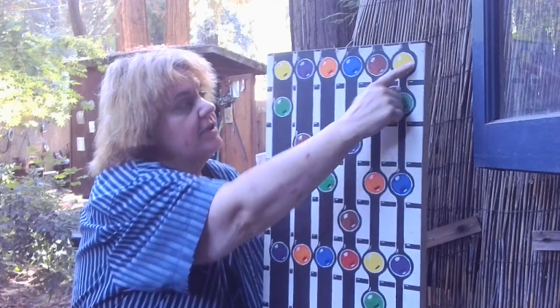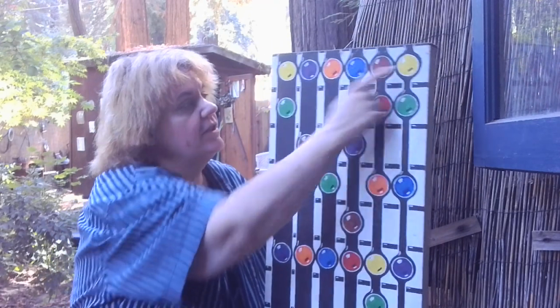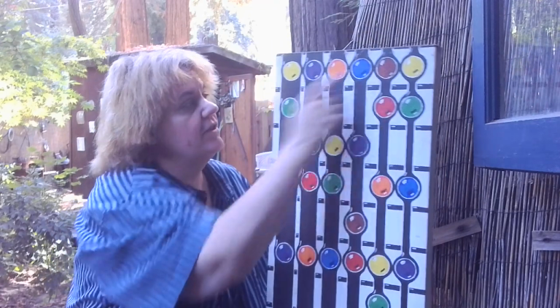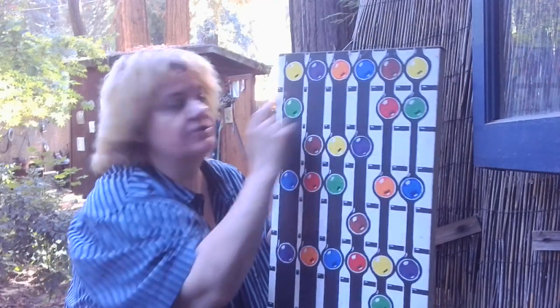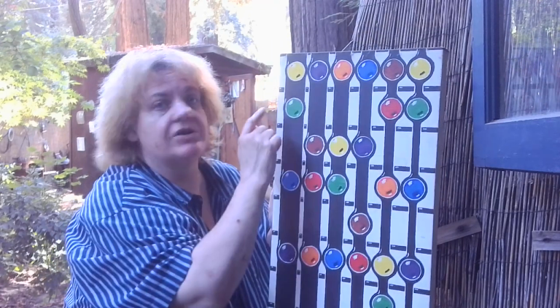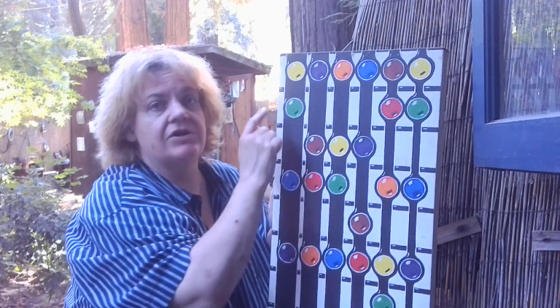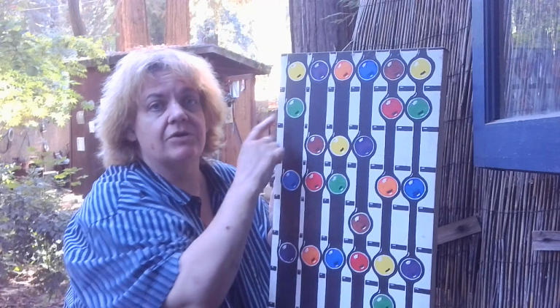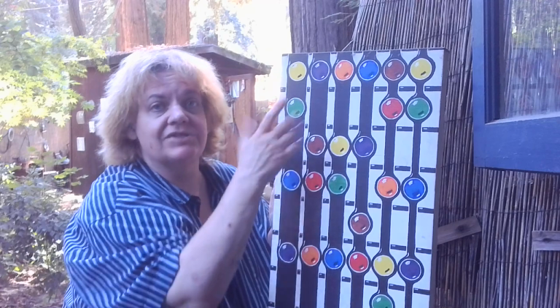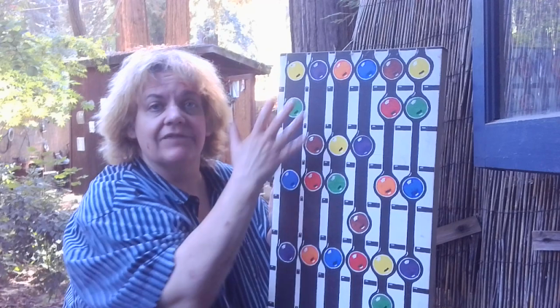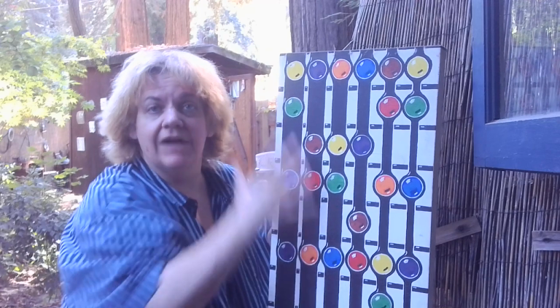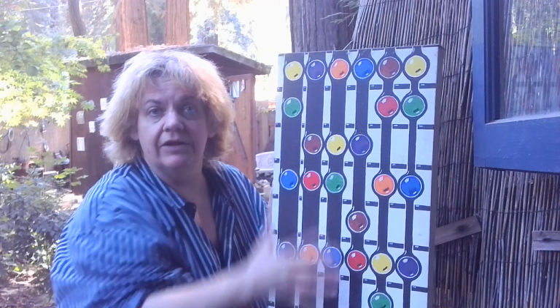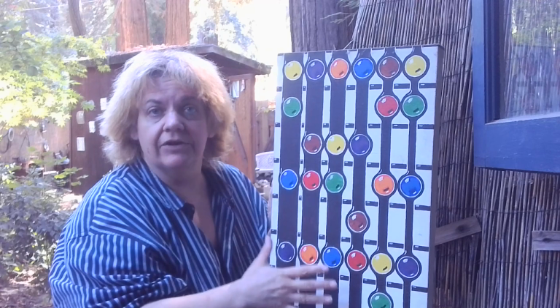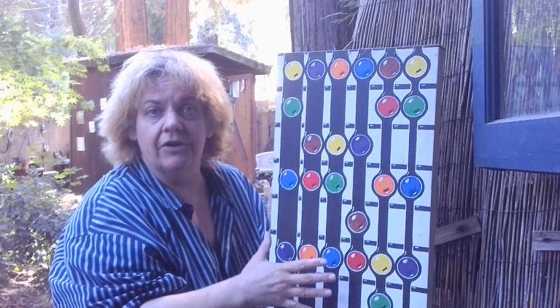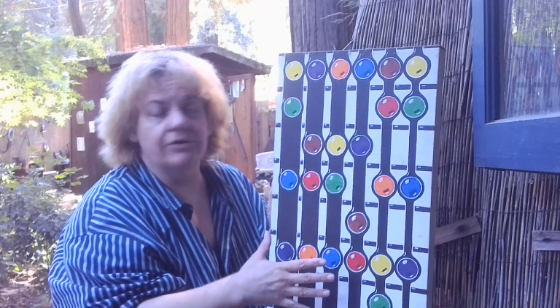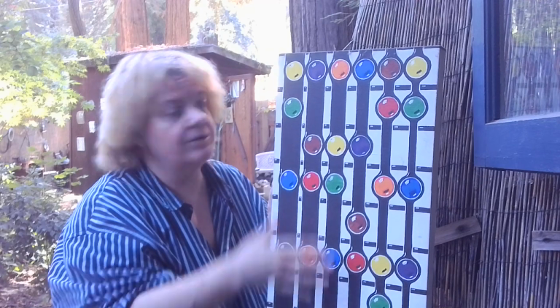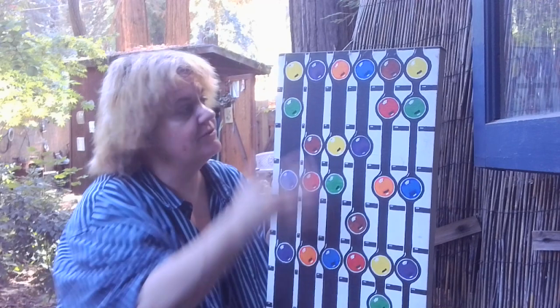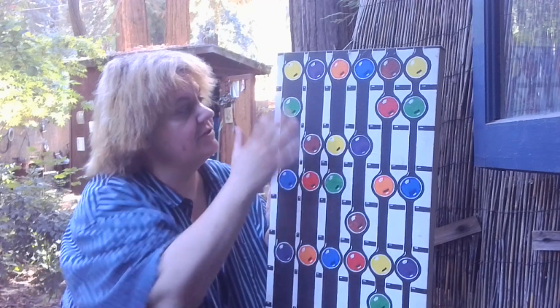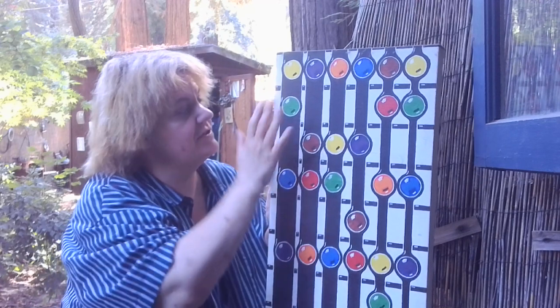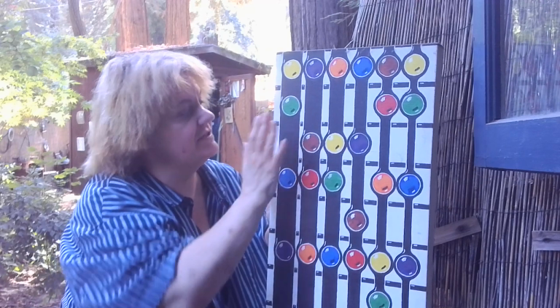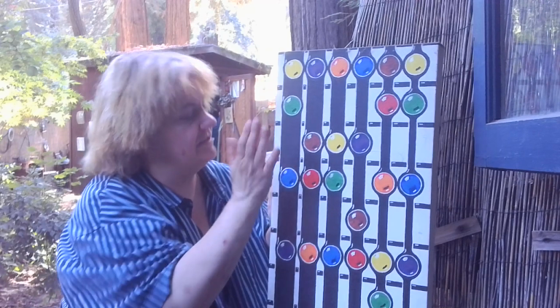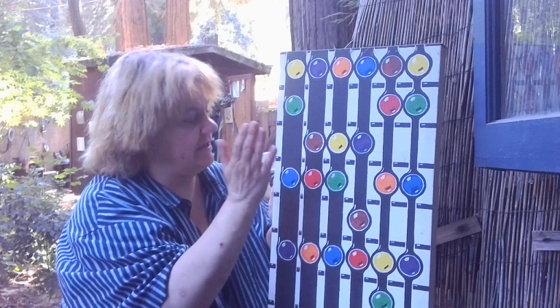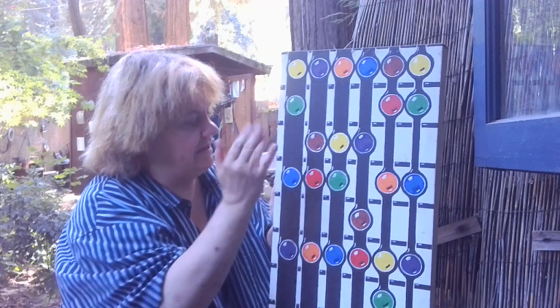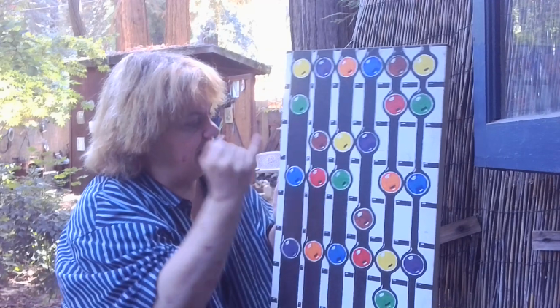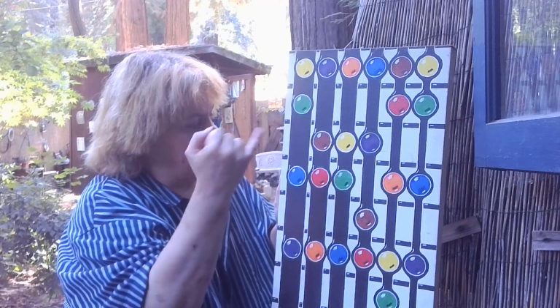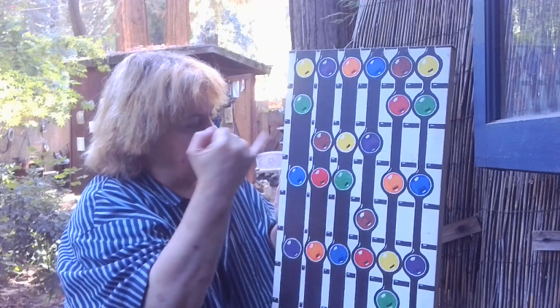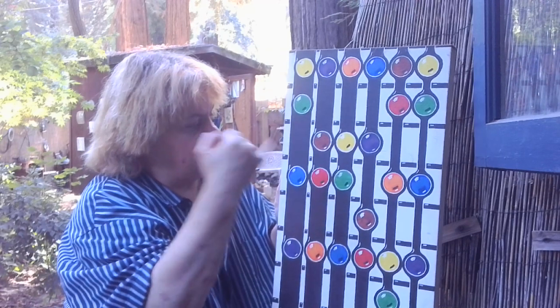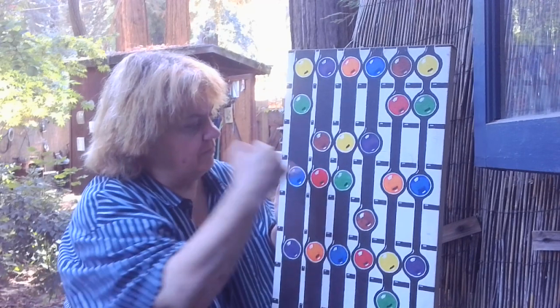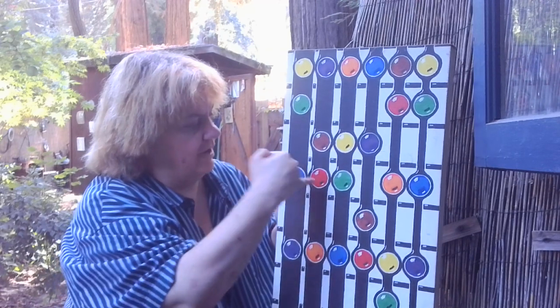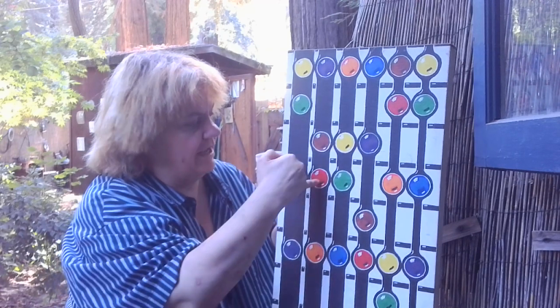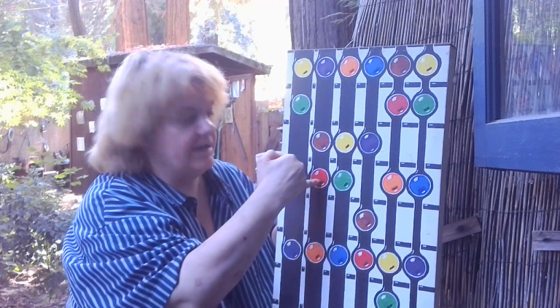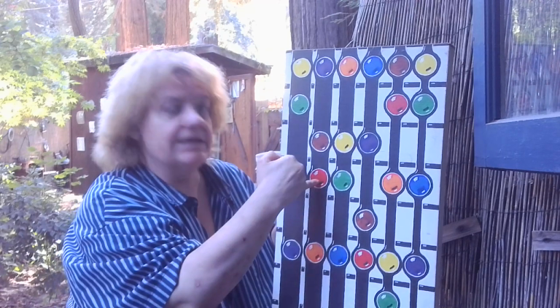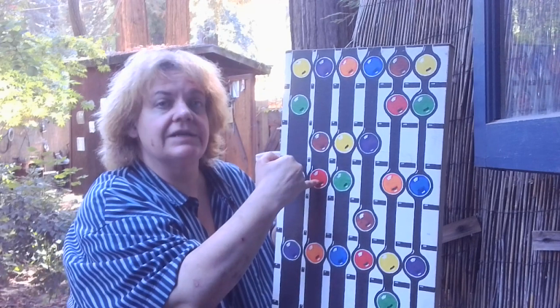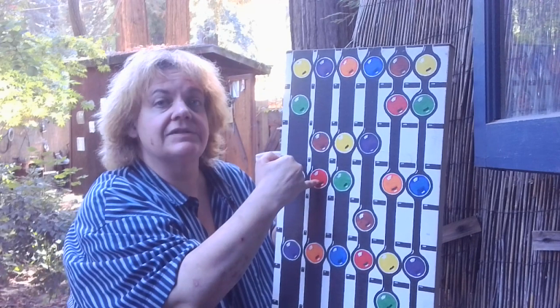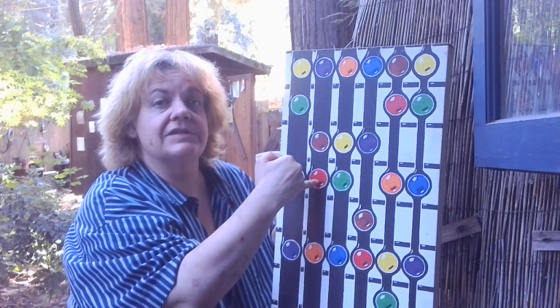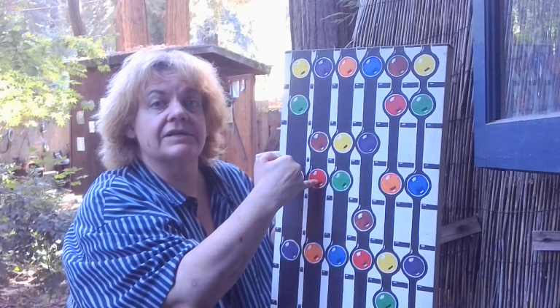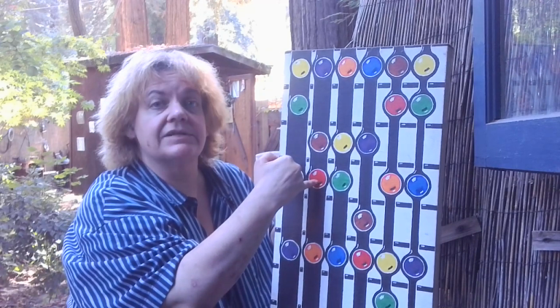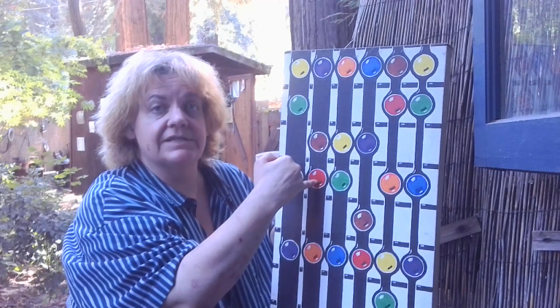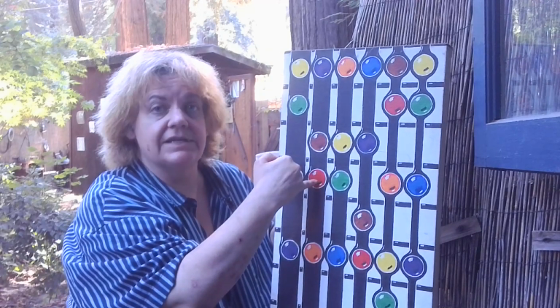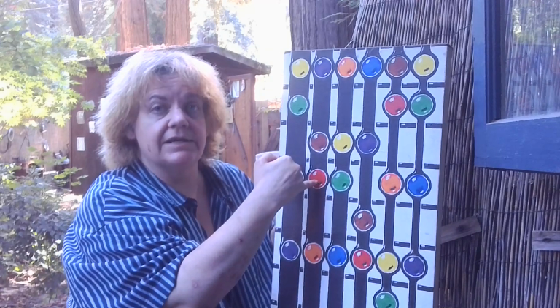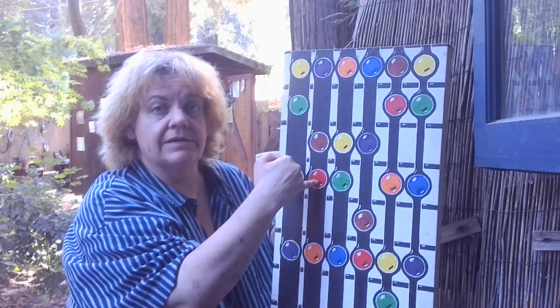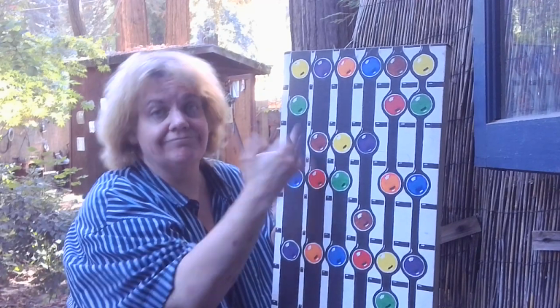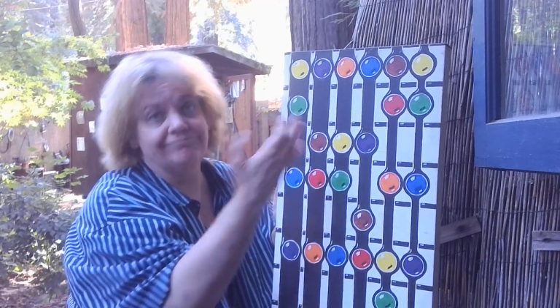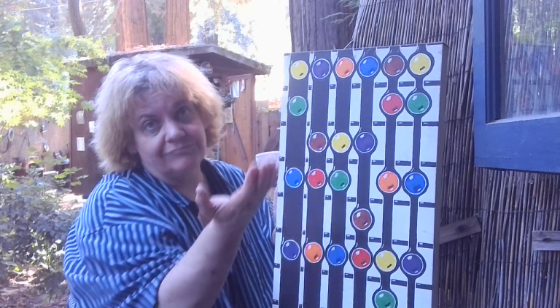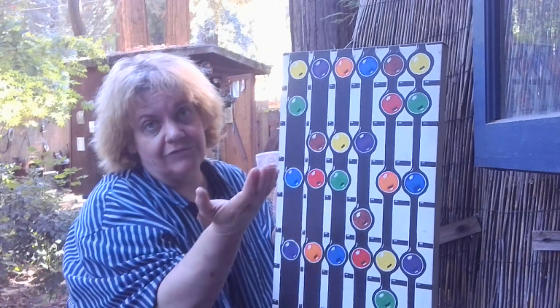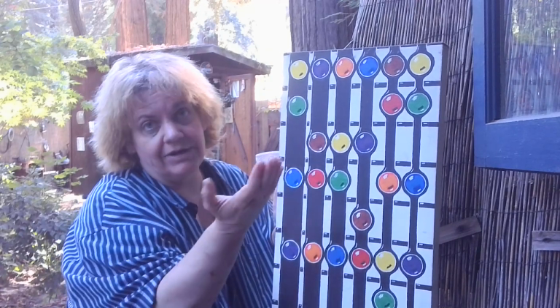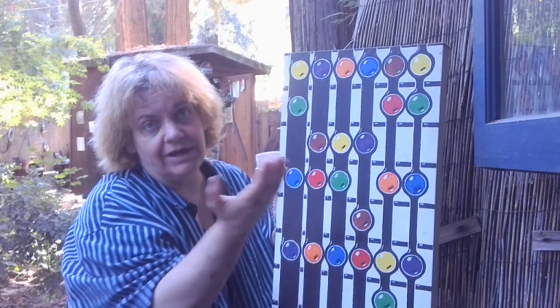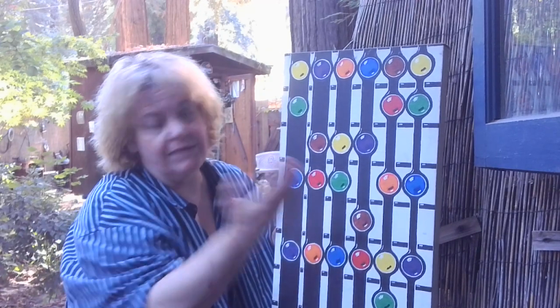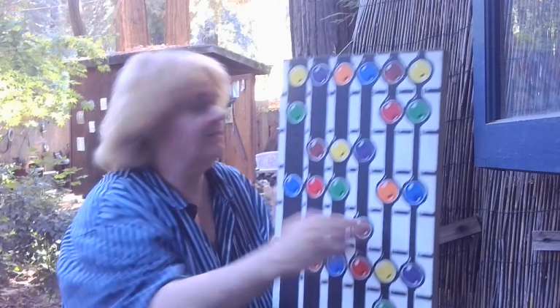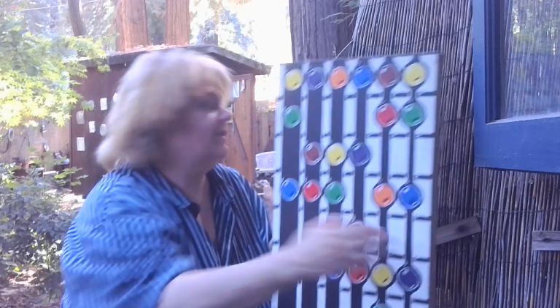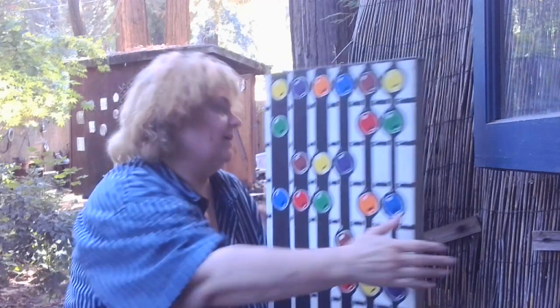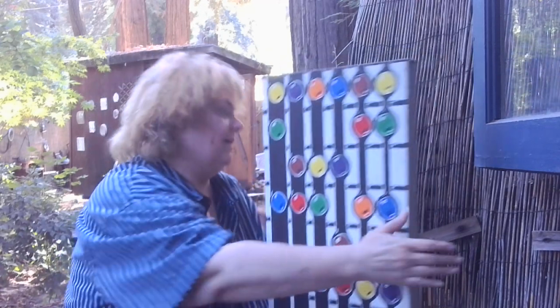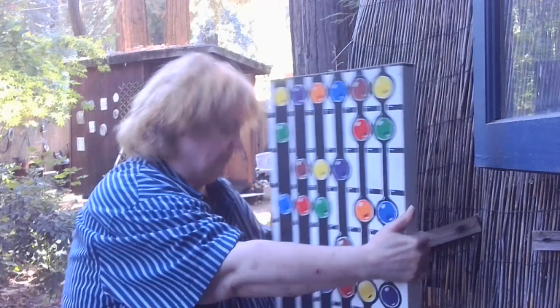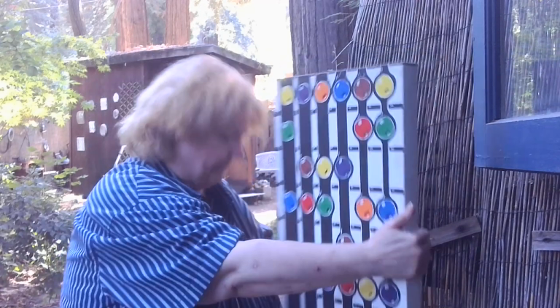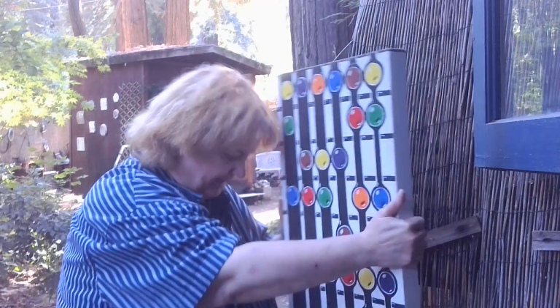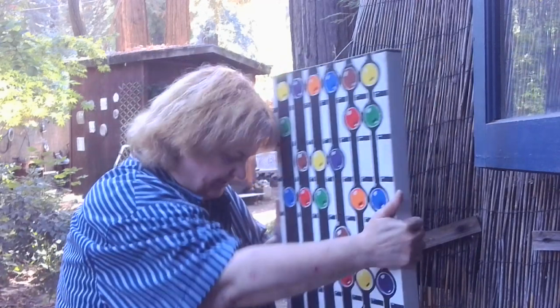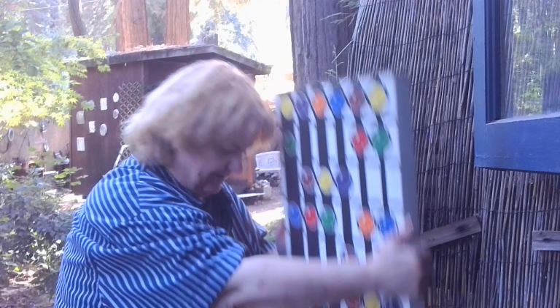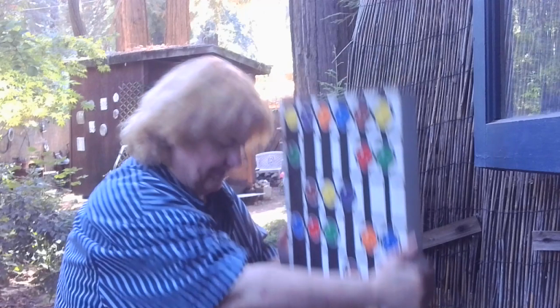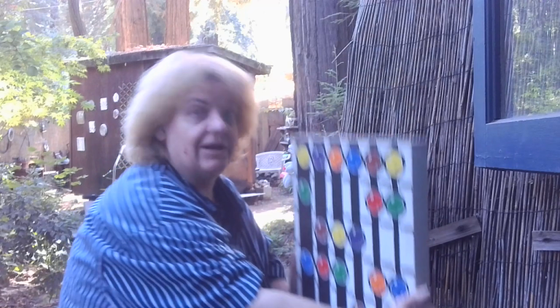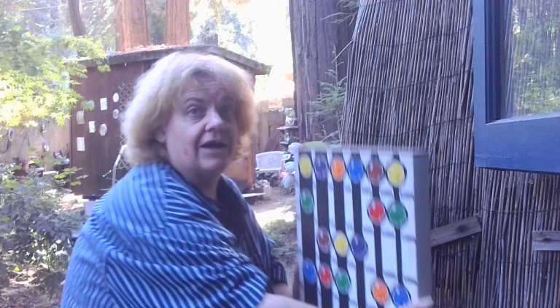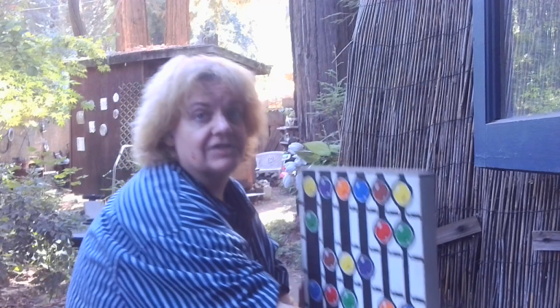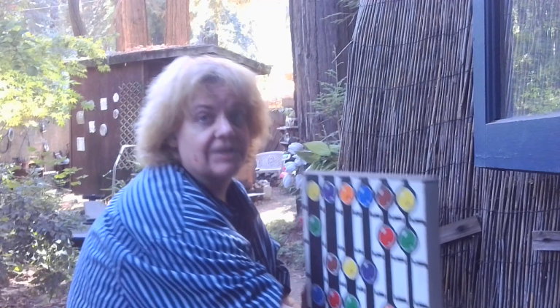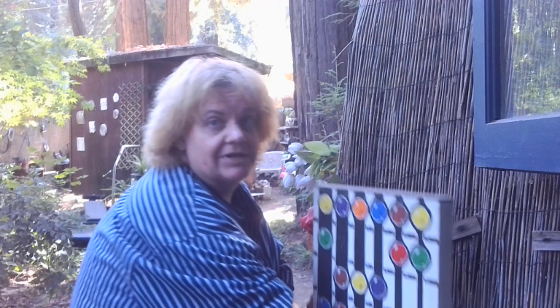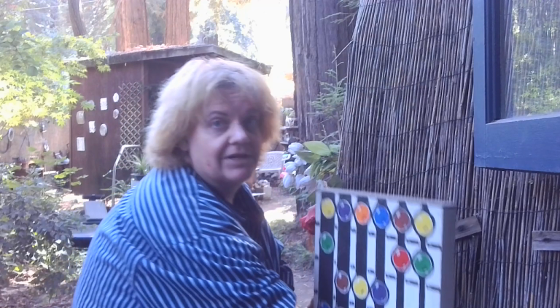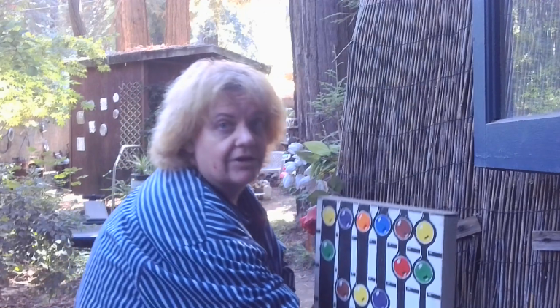Those are the notes, and I've color-coded them. So this is red is C. So that's the concept here.